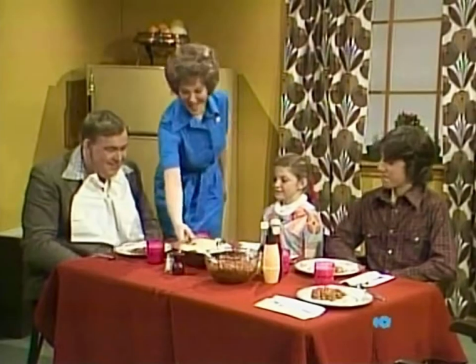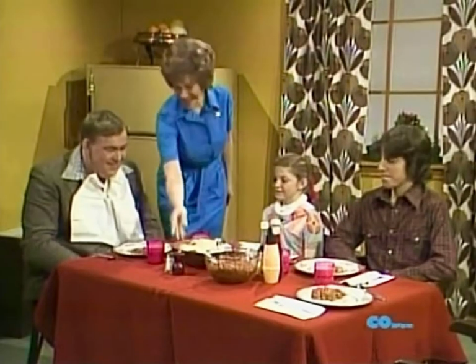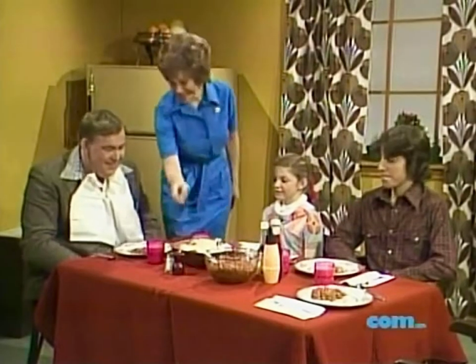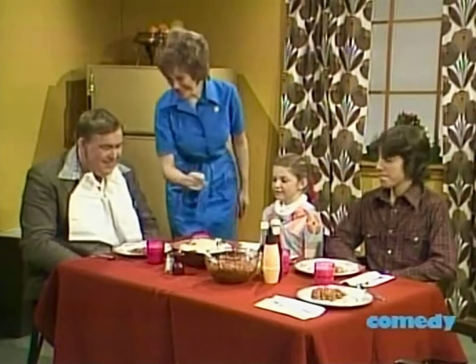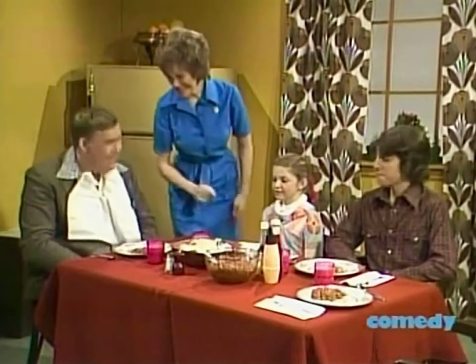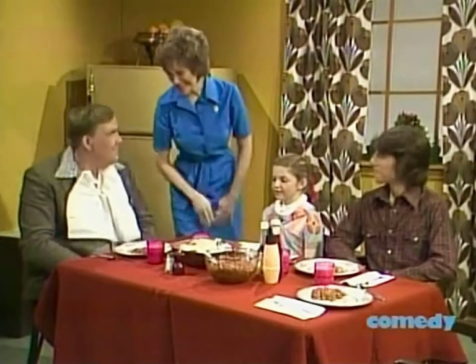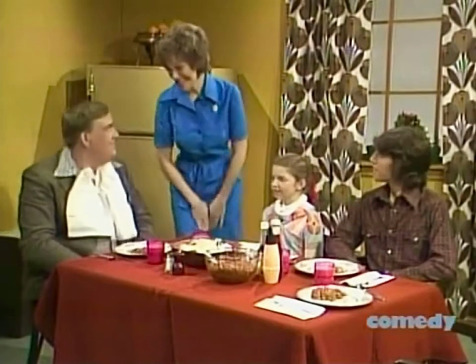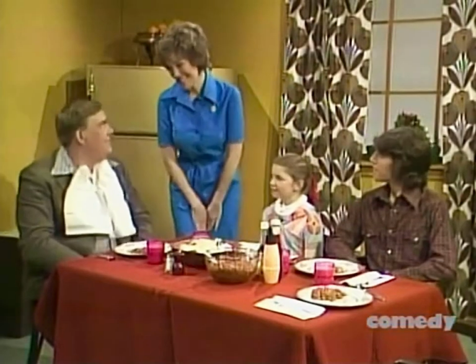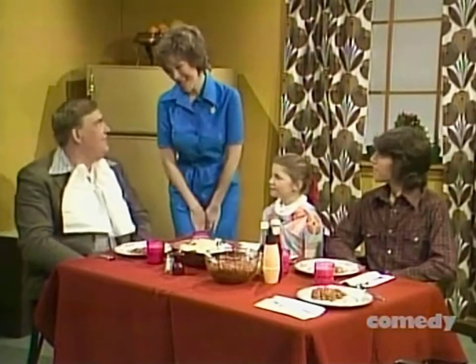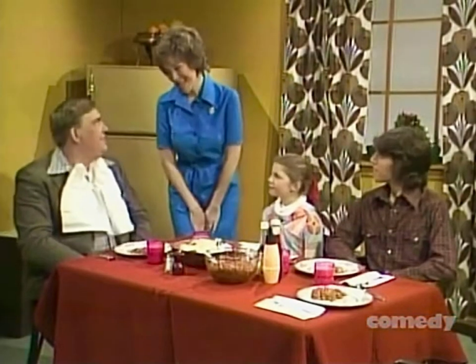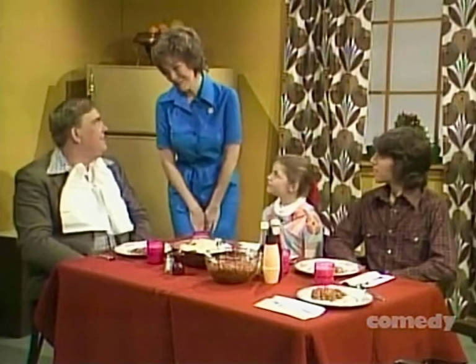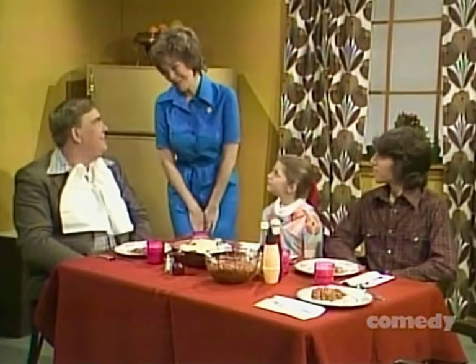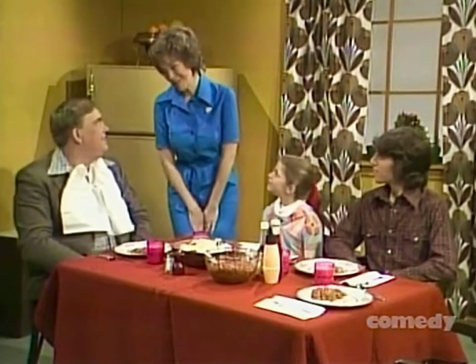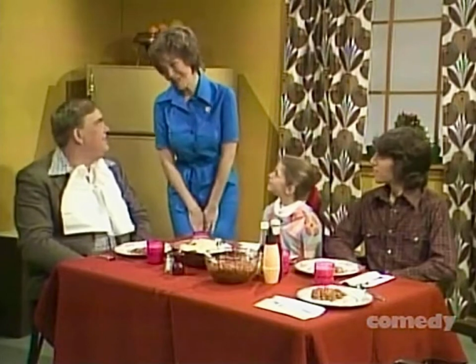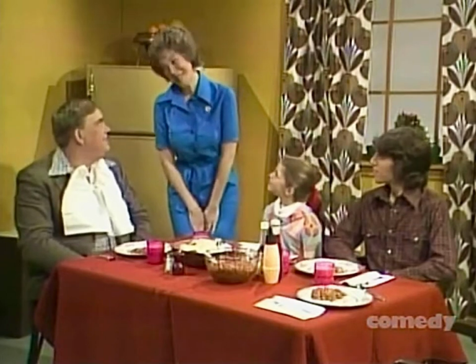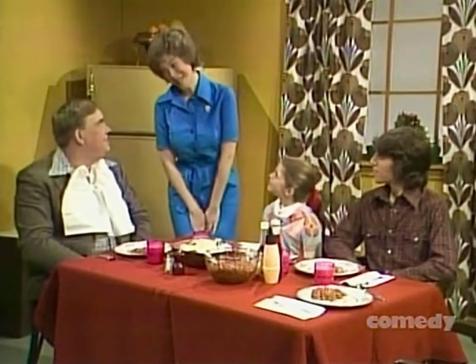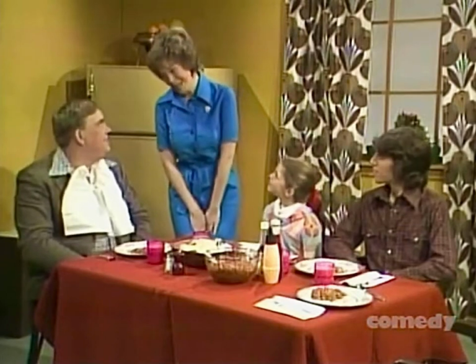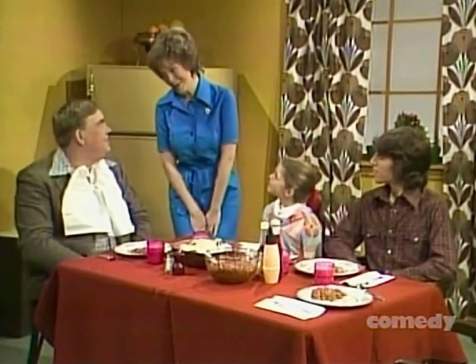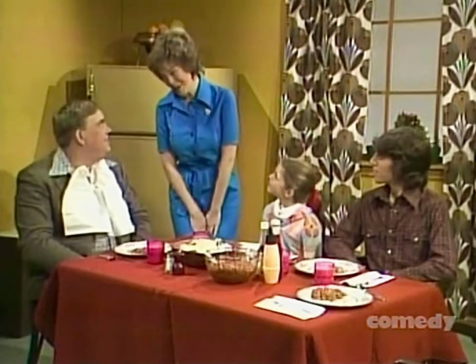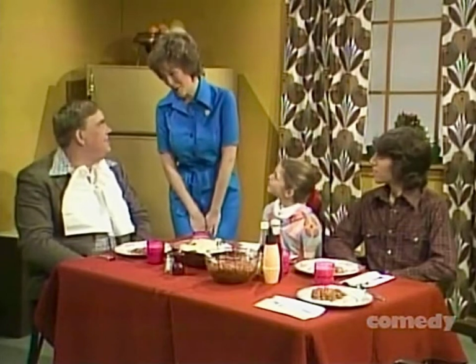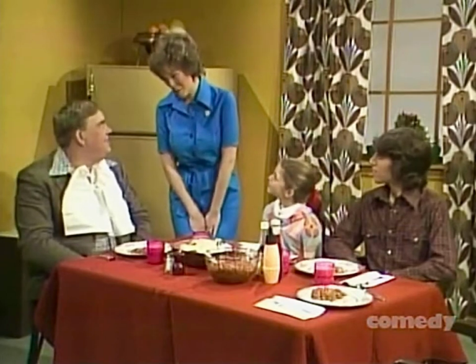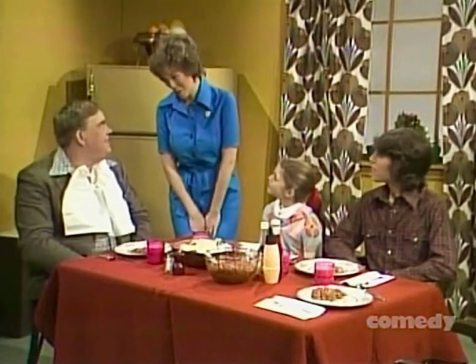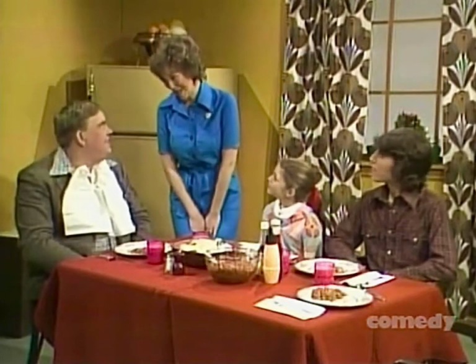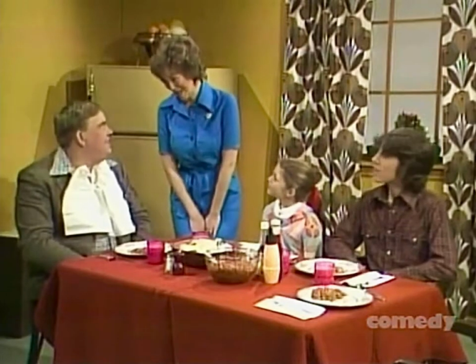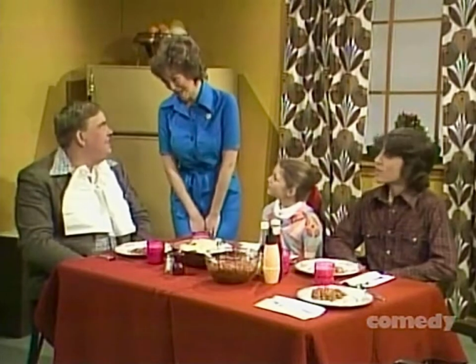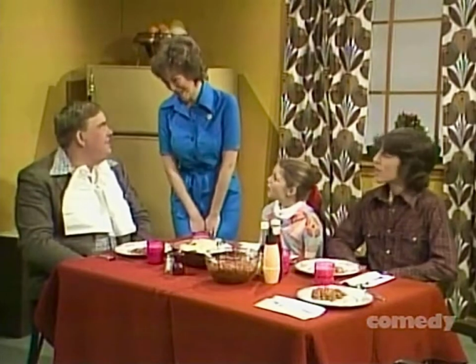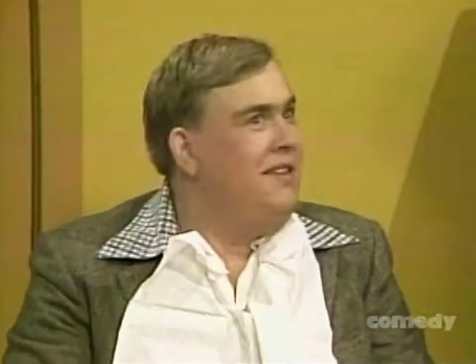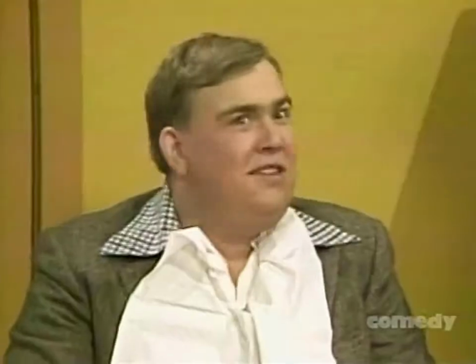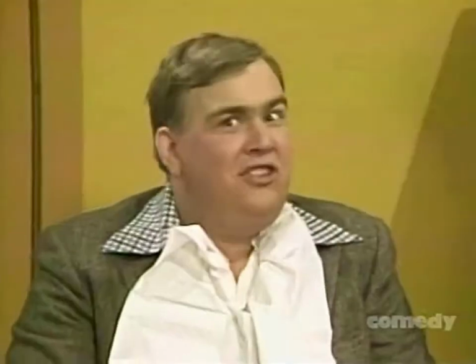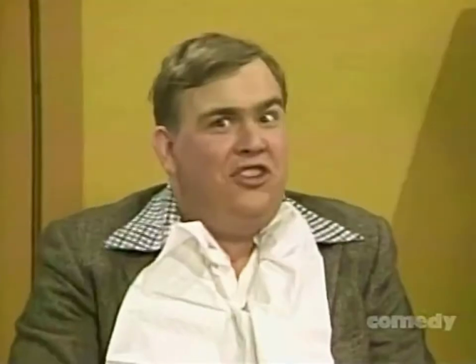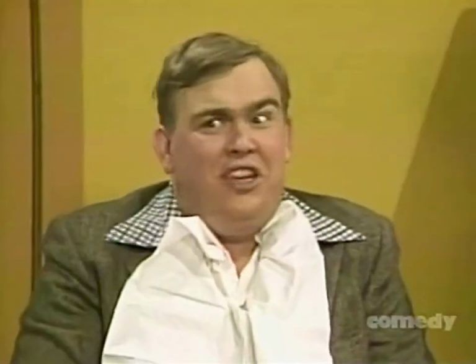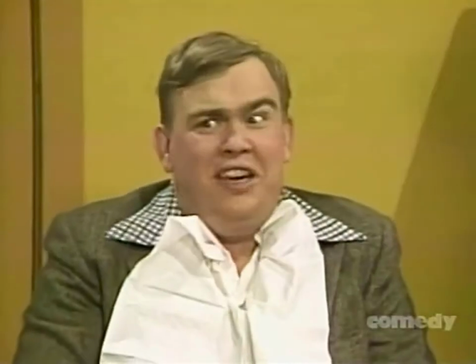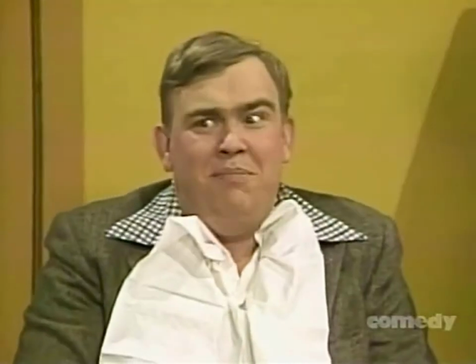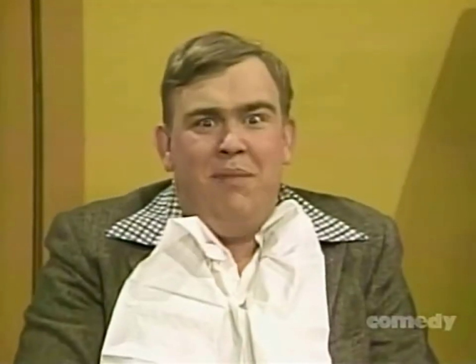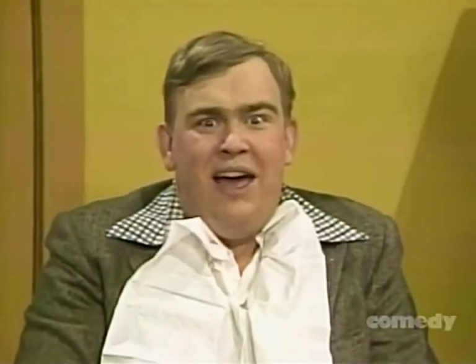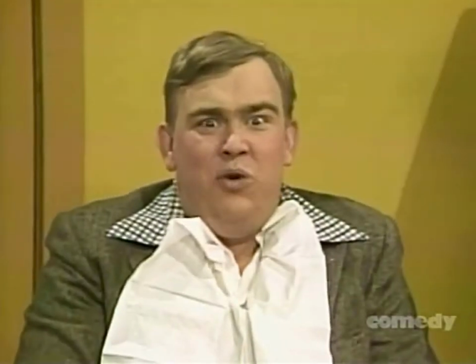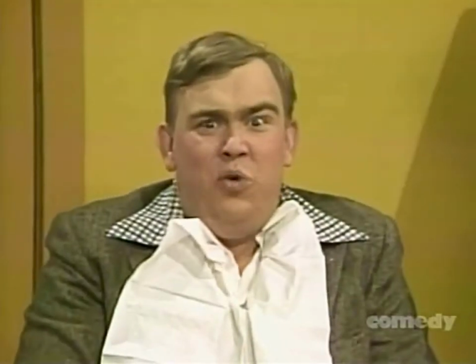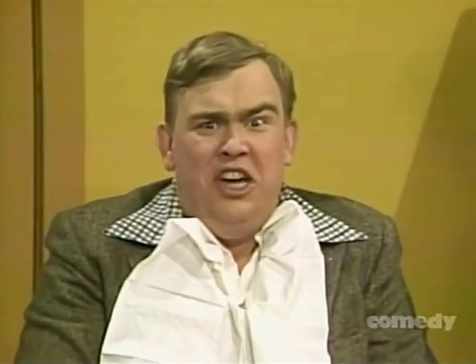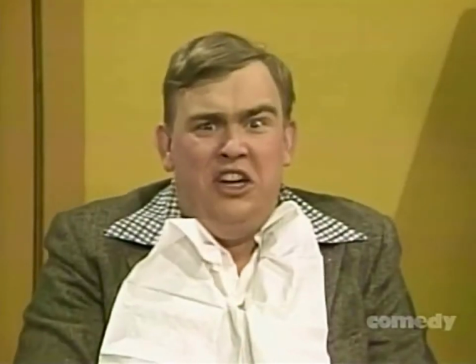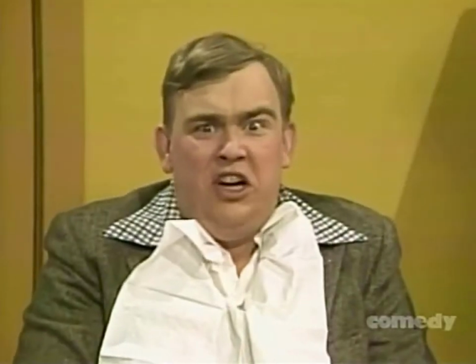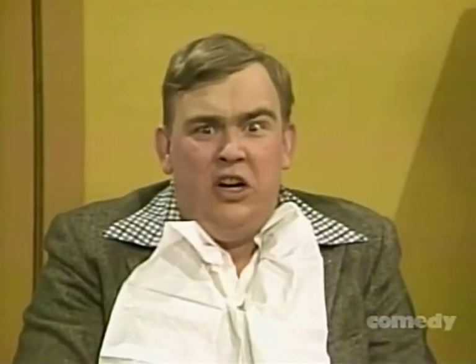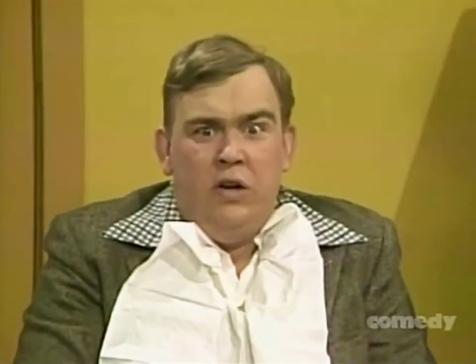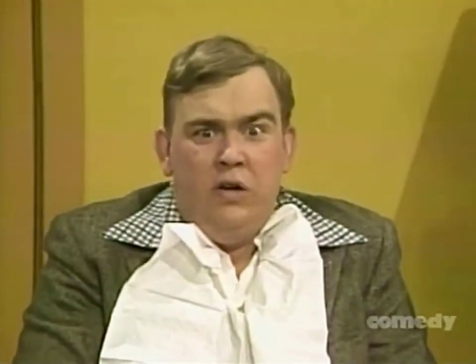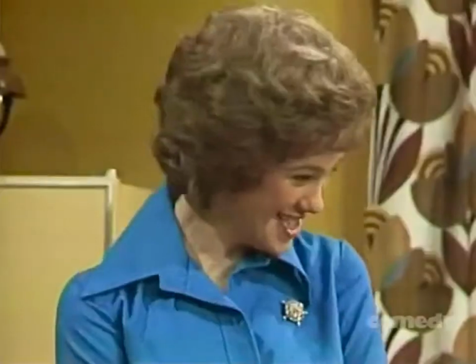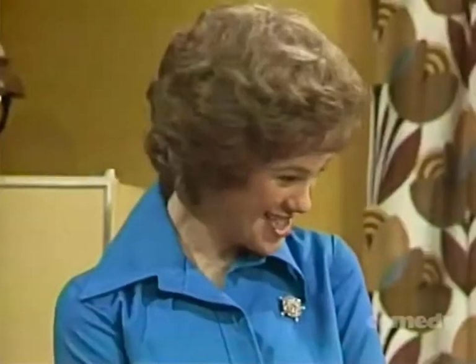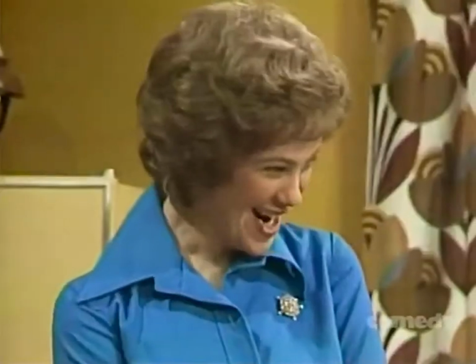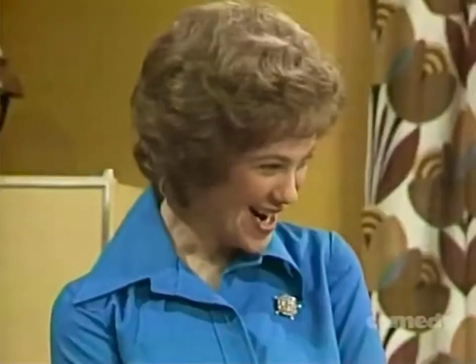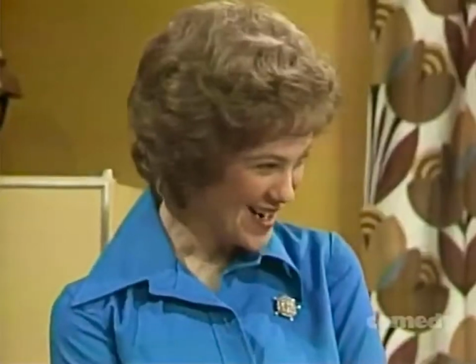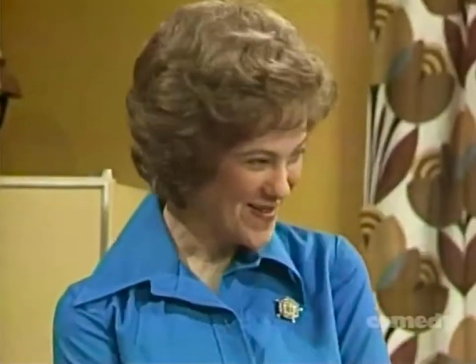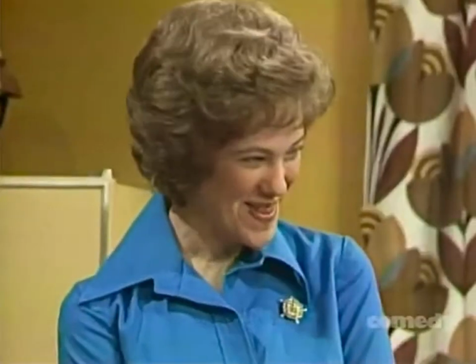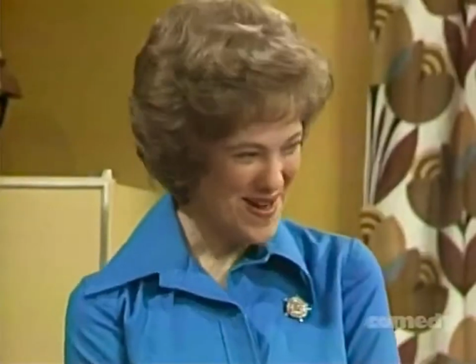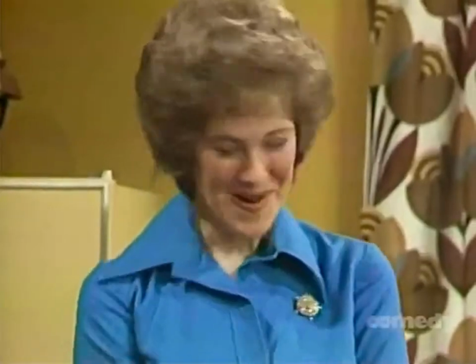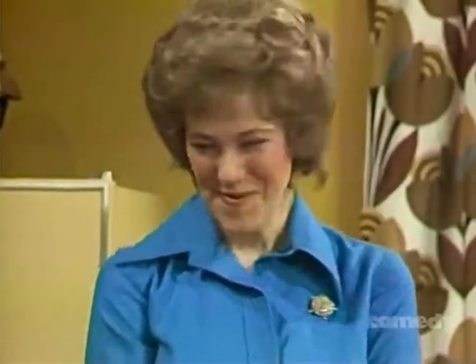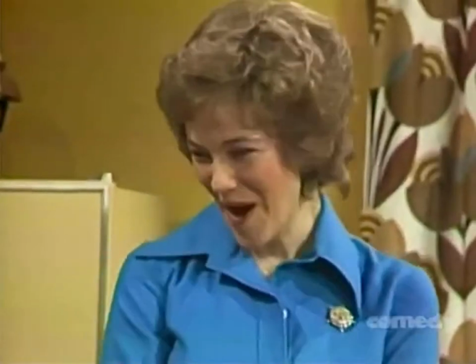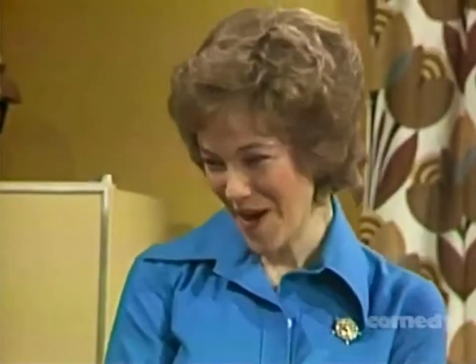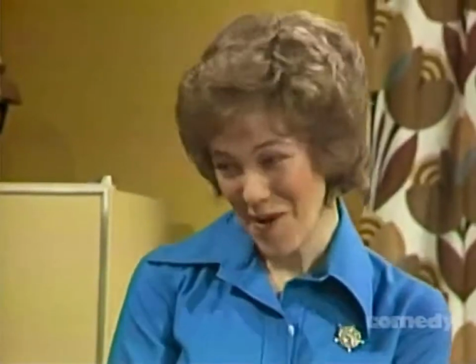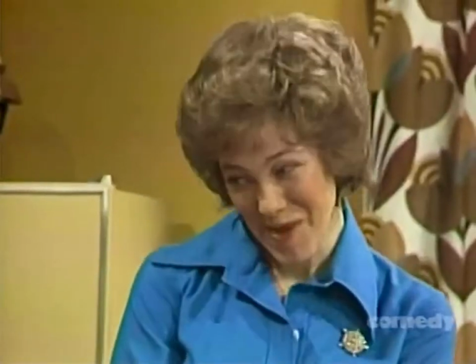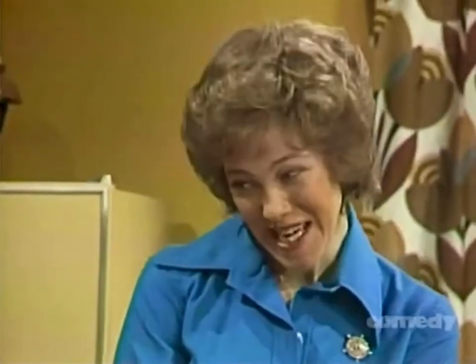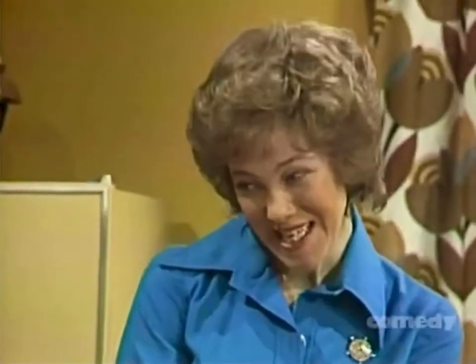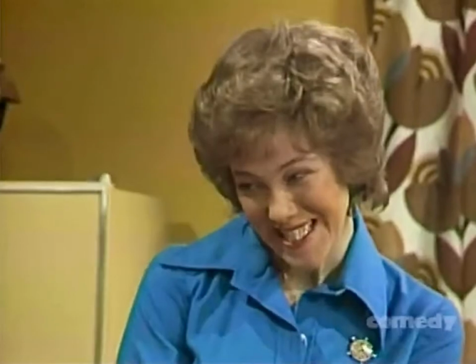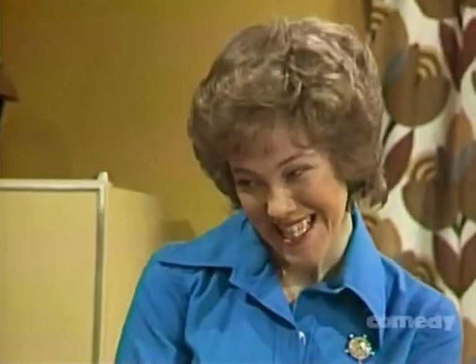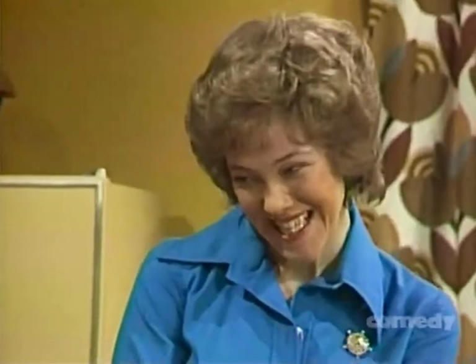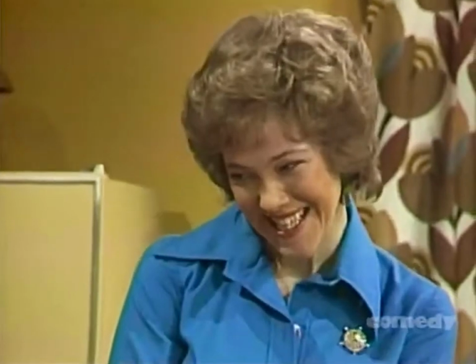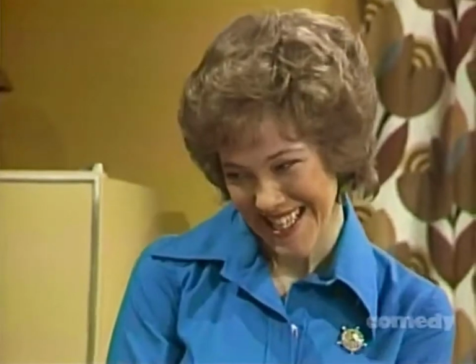Honey, today I'm going to skin your wiener. Skin my wiener? Sure, with the new Ronco Wiener Skinner.